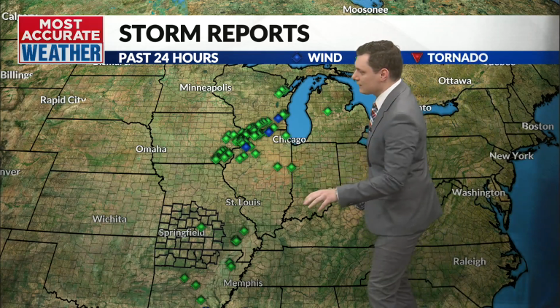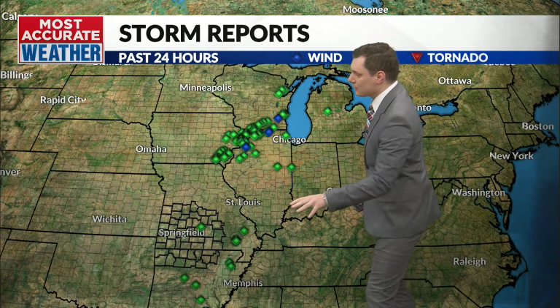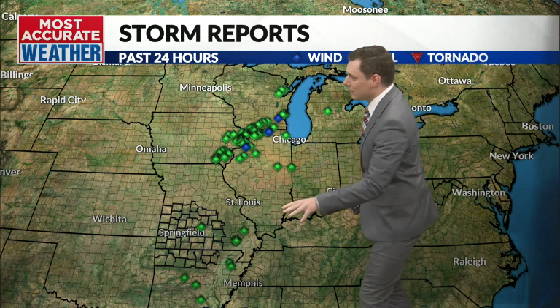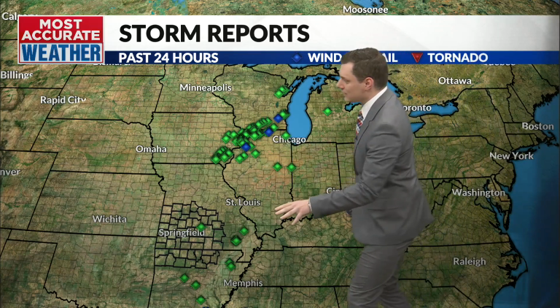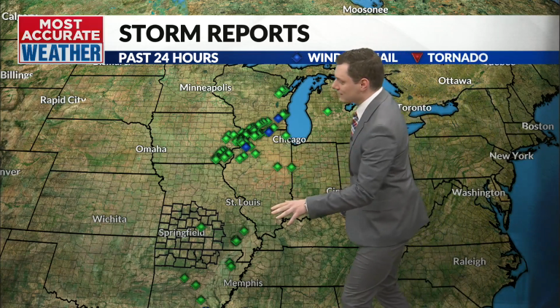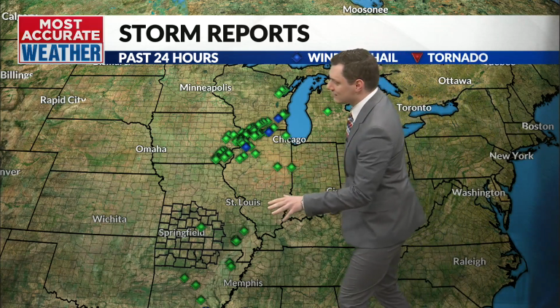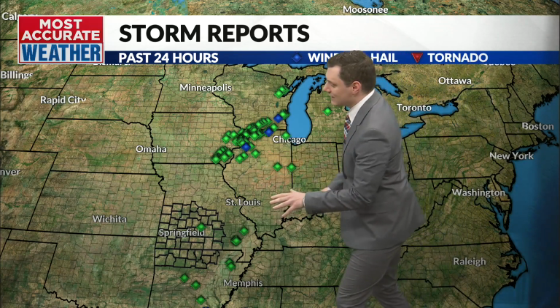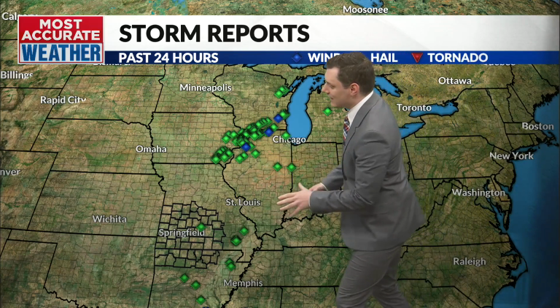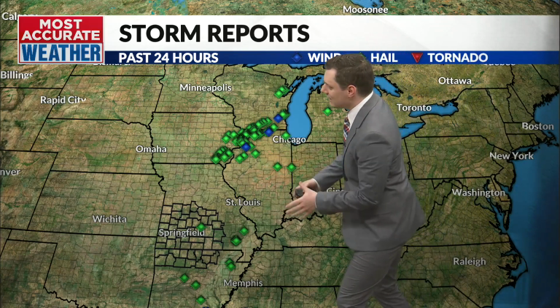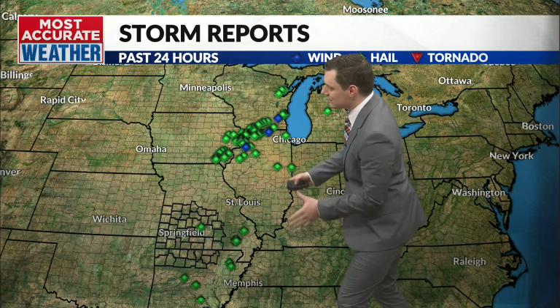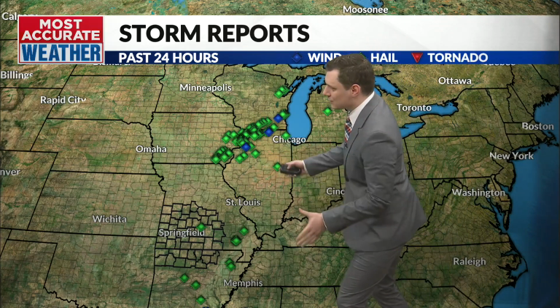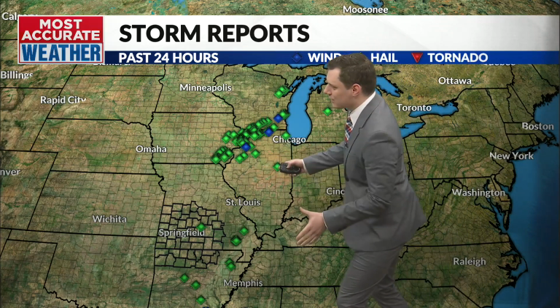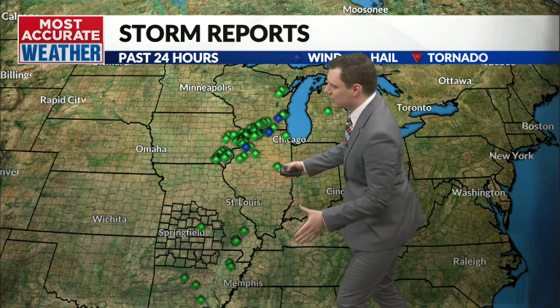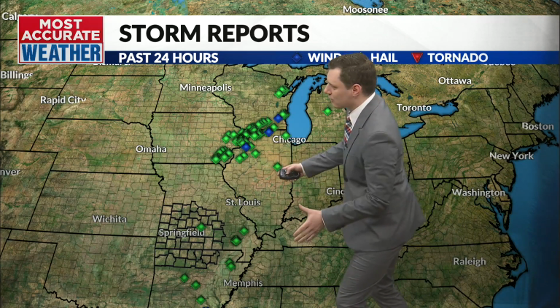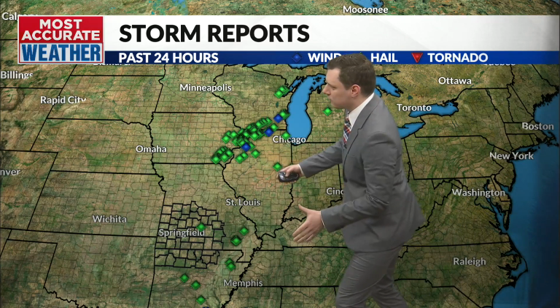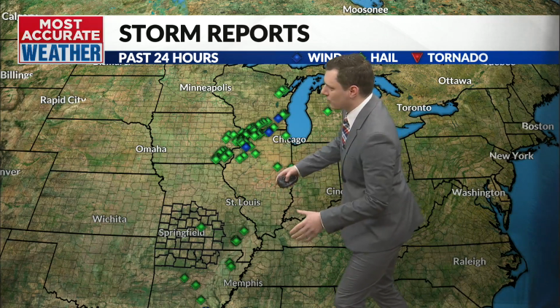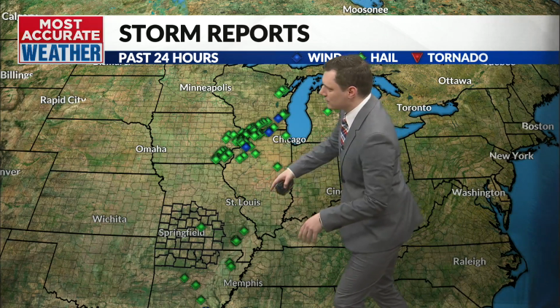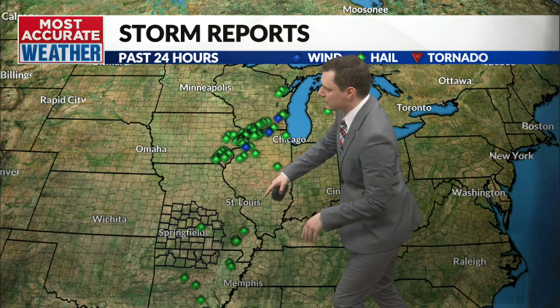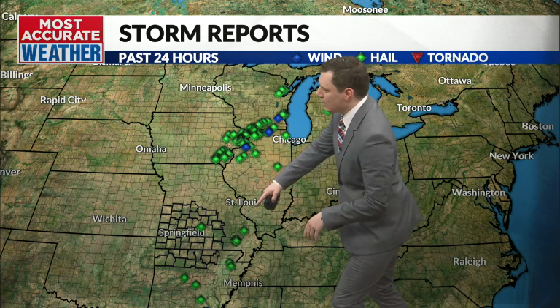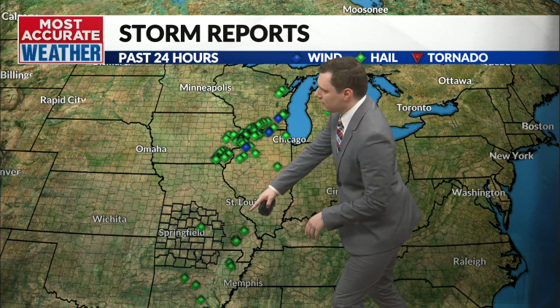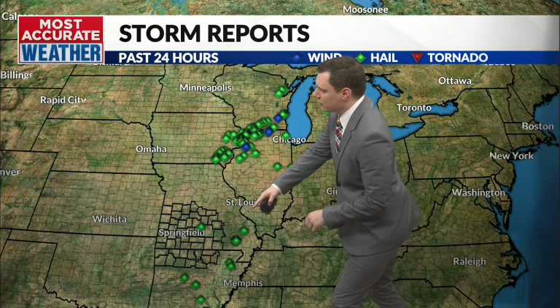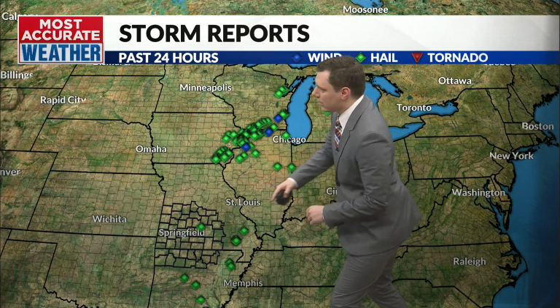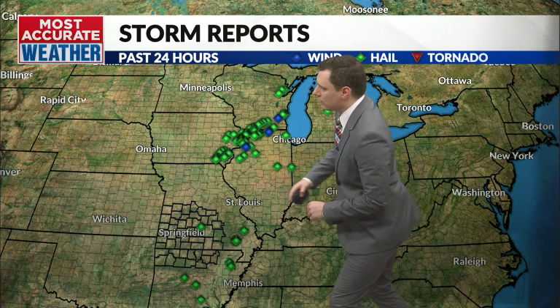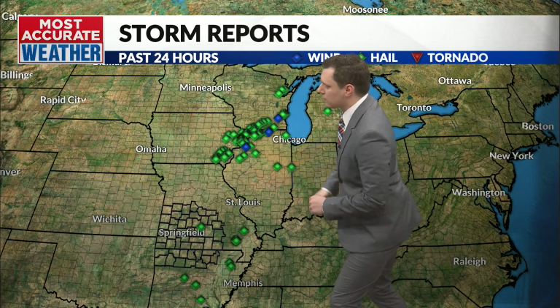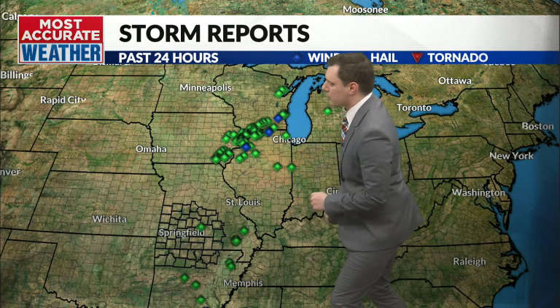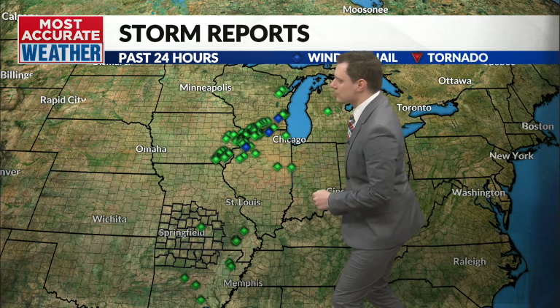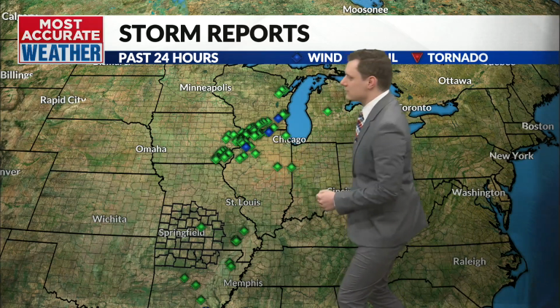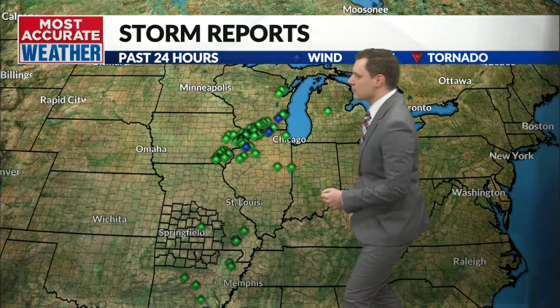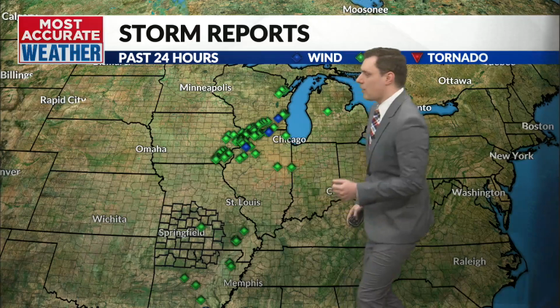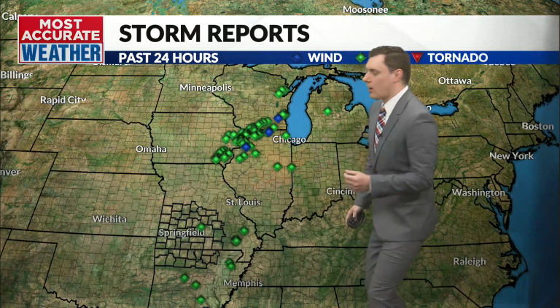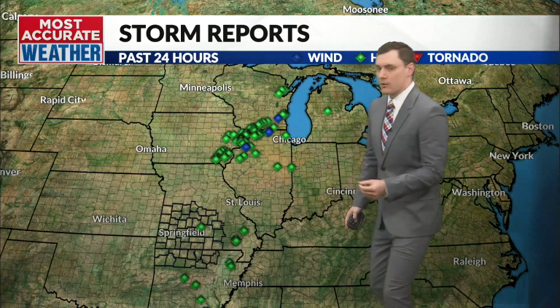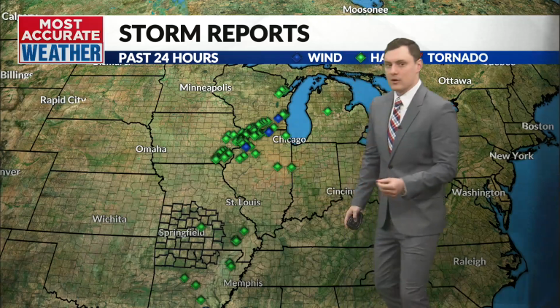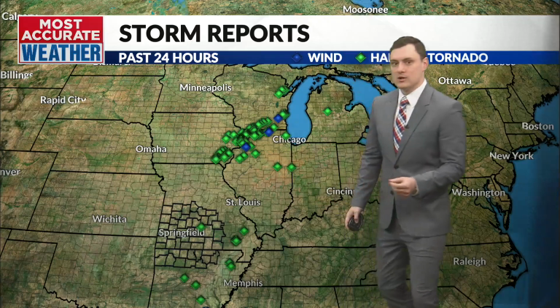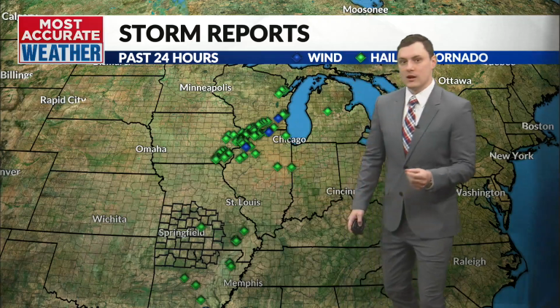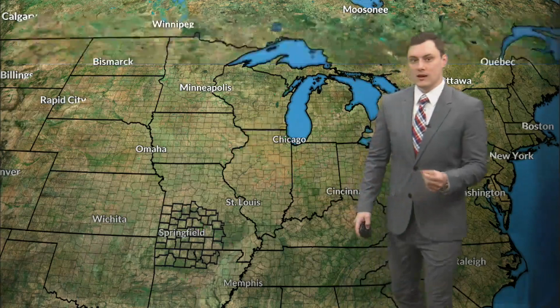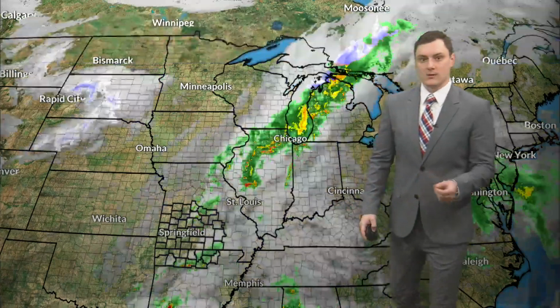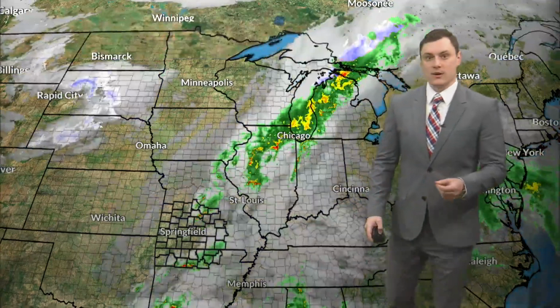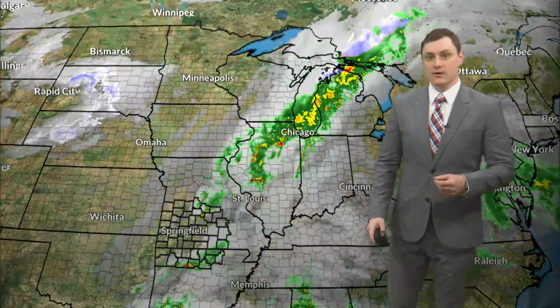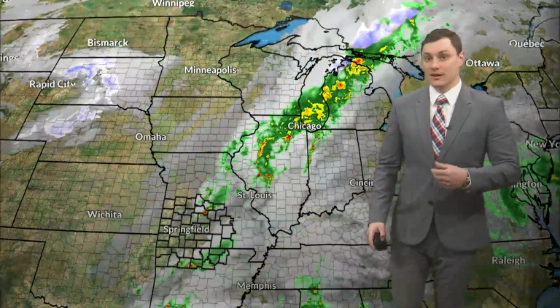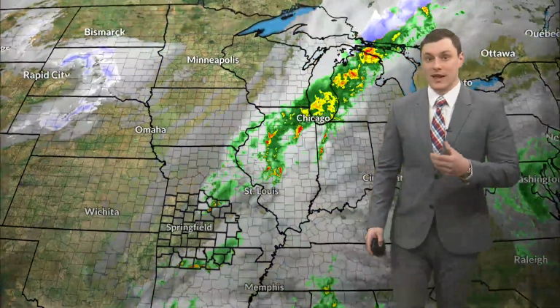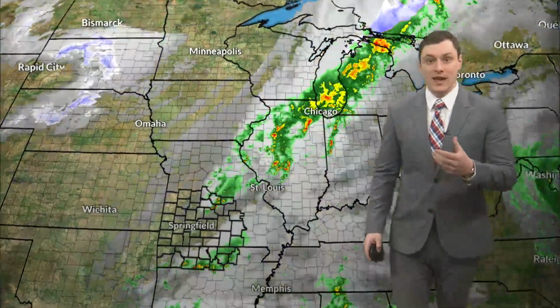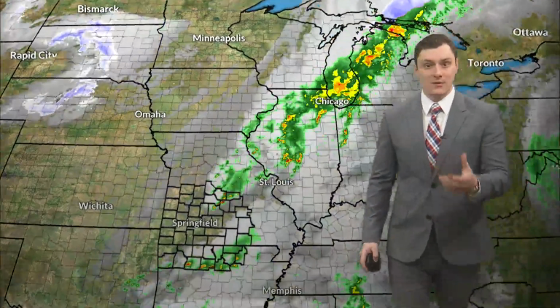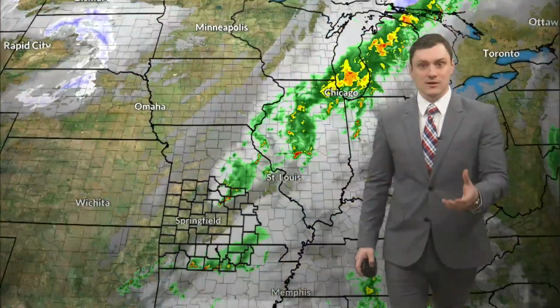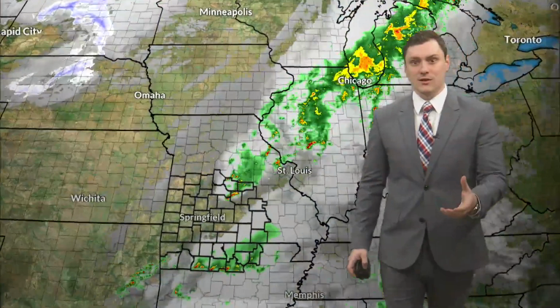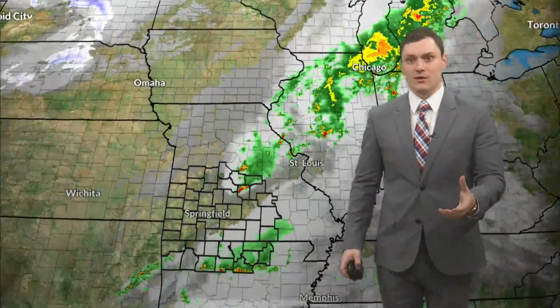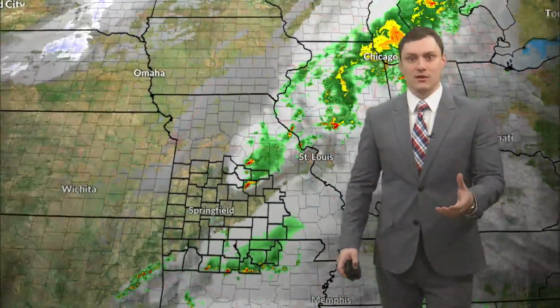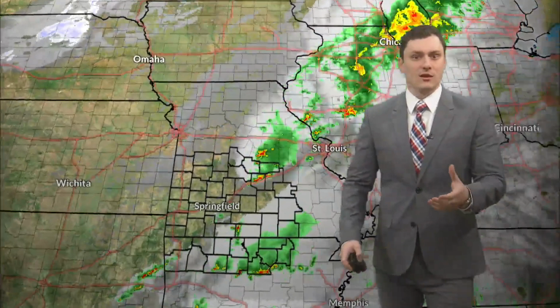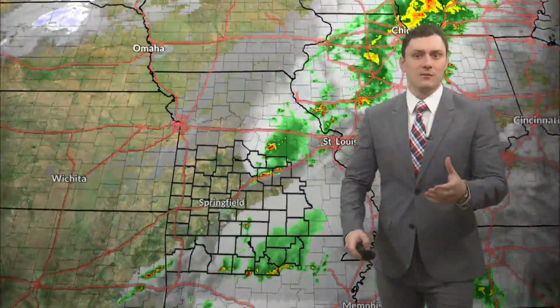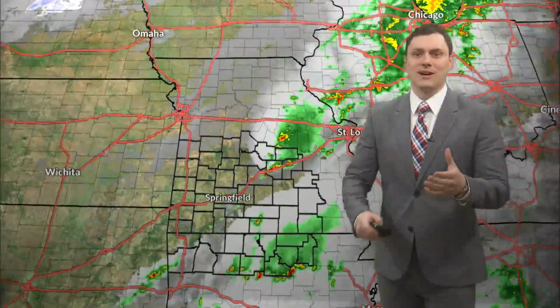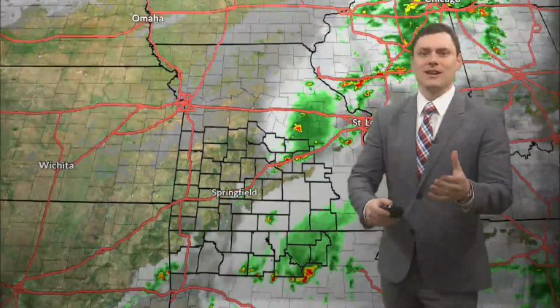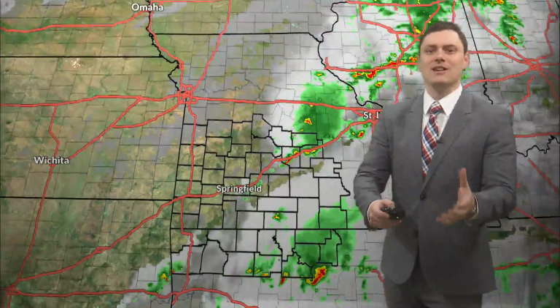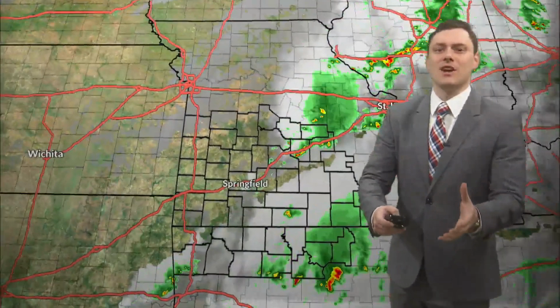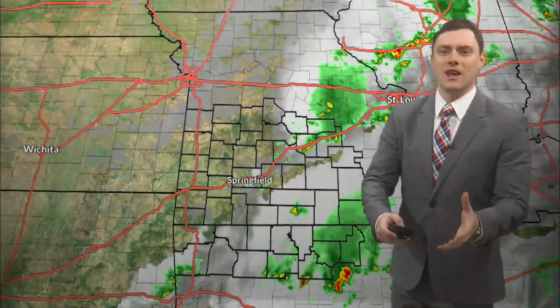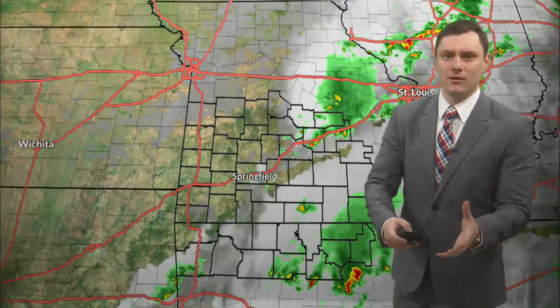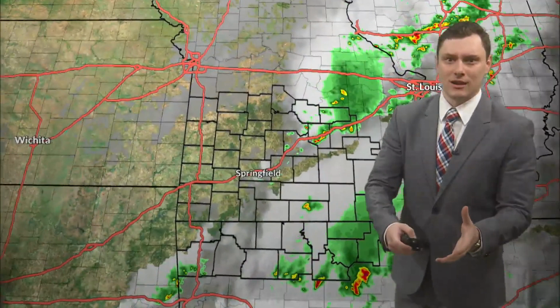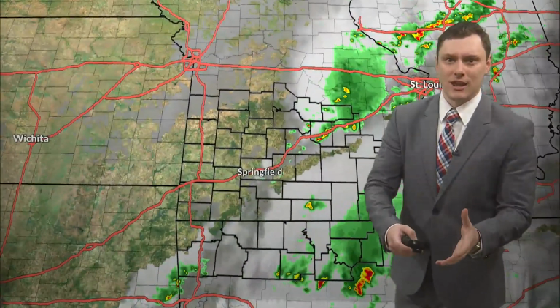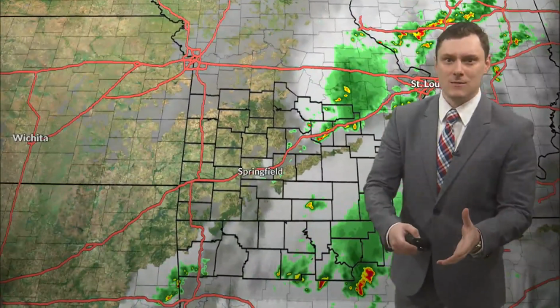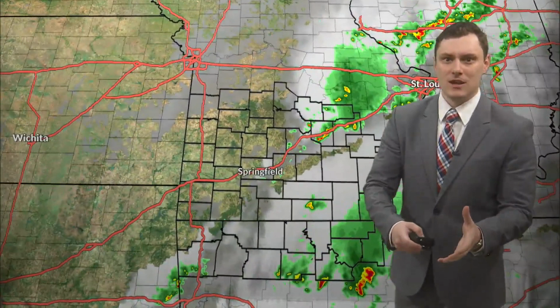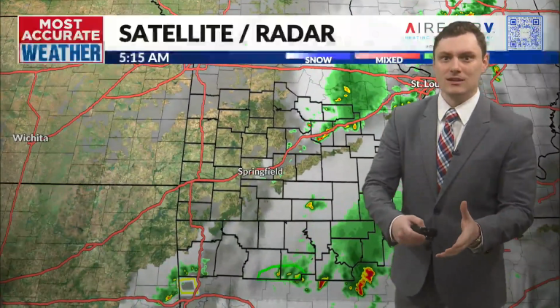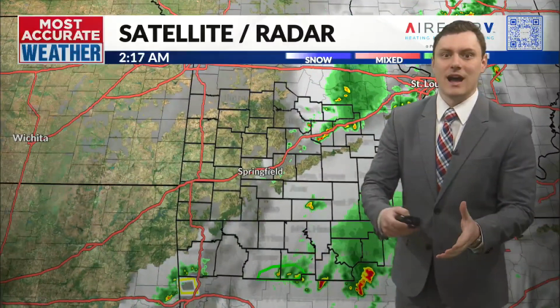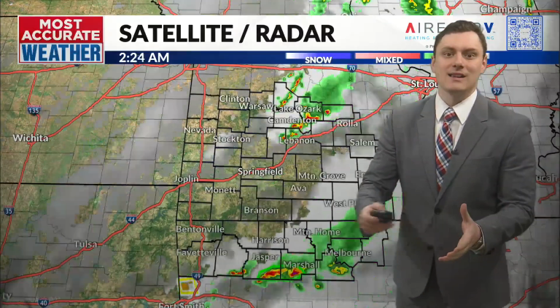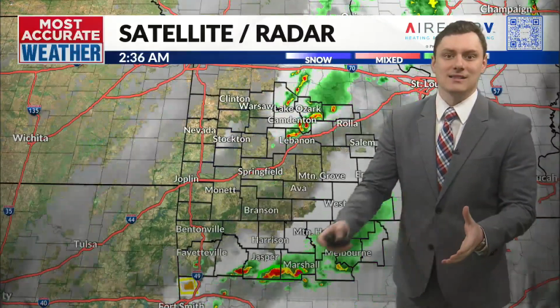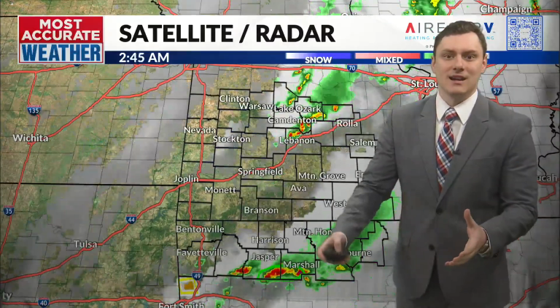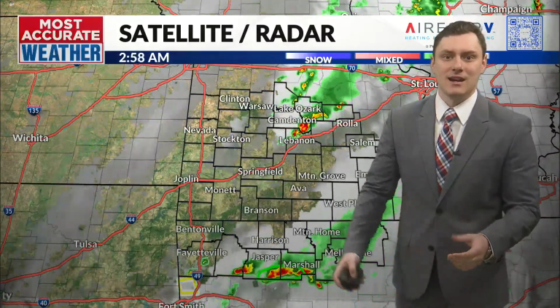Thankfully, we have not seen any tornado reports. We have had a few hail reports into our region as well — like Ava, which saw about an inch of hail that came in last night.